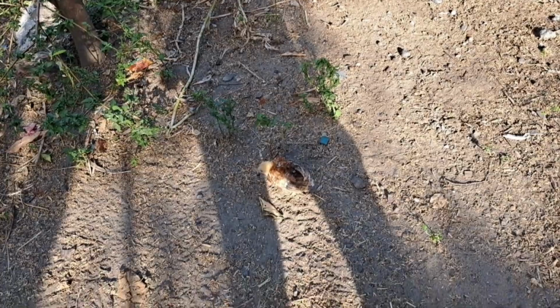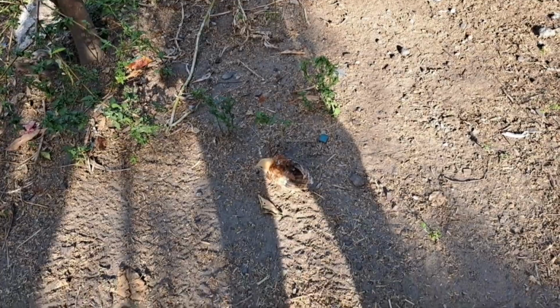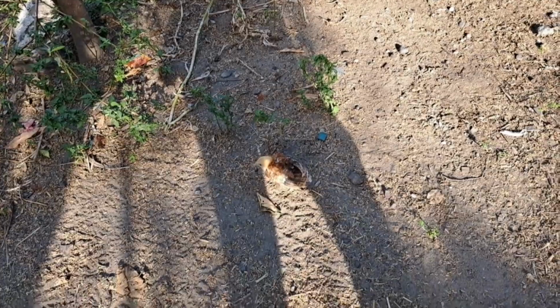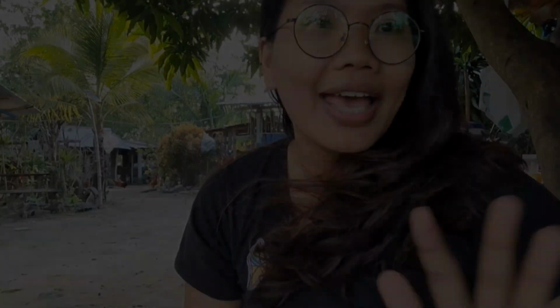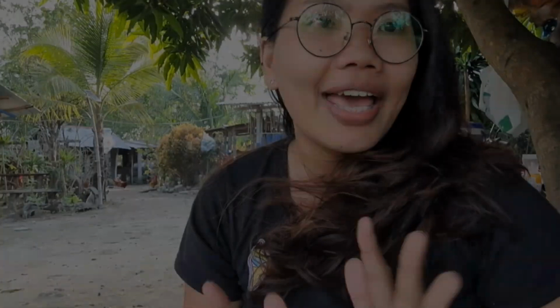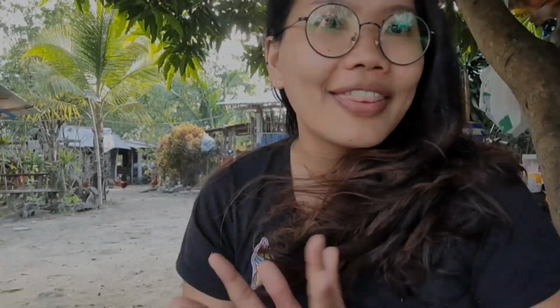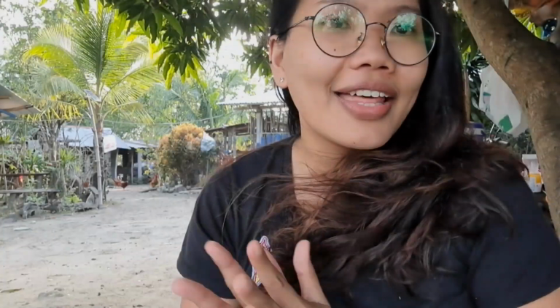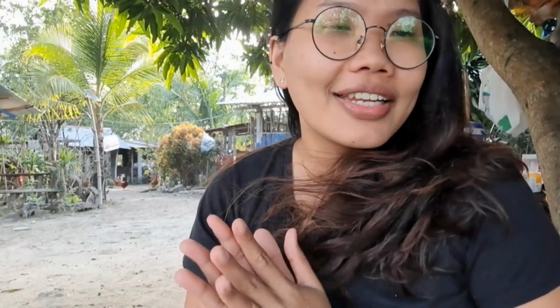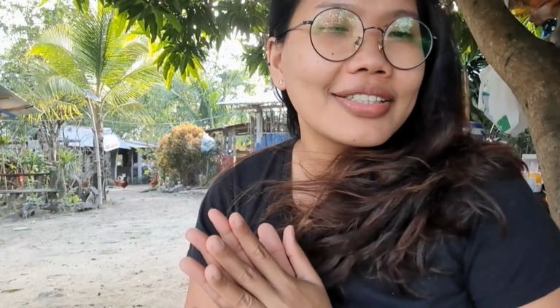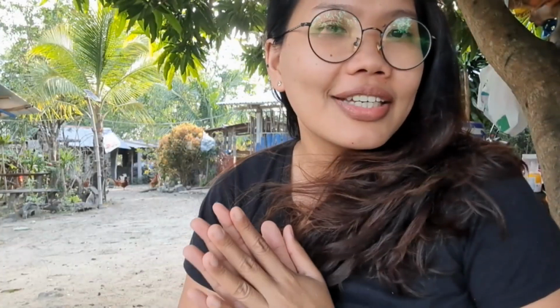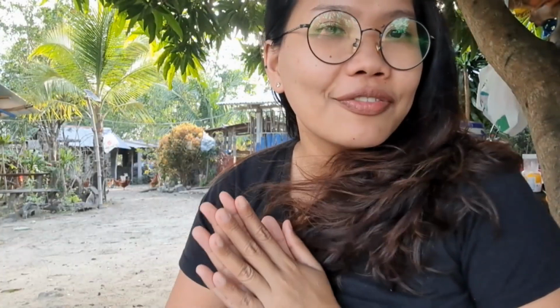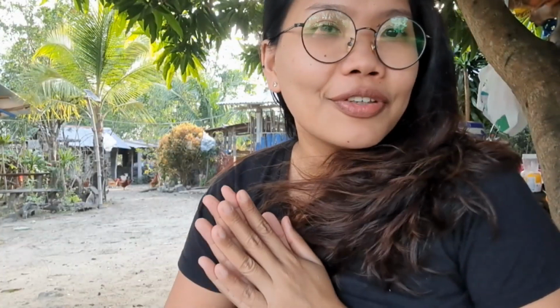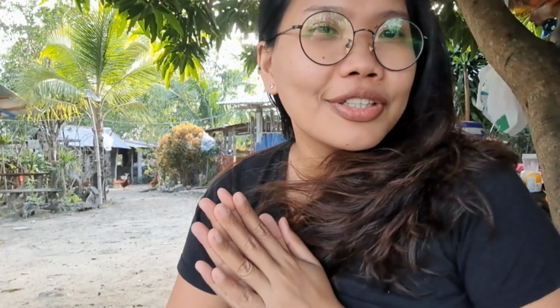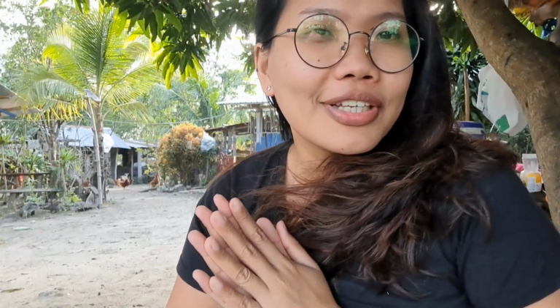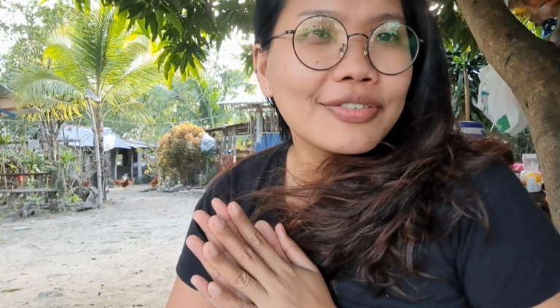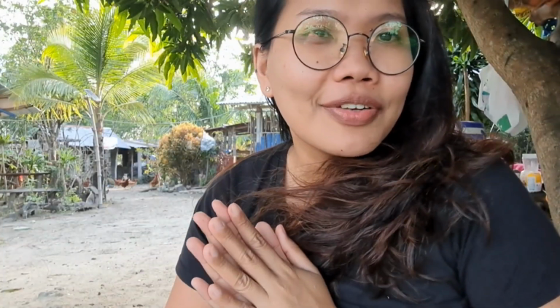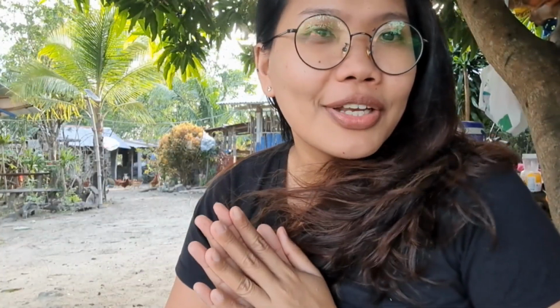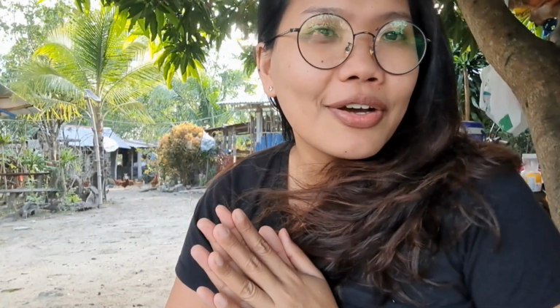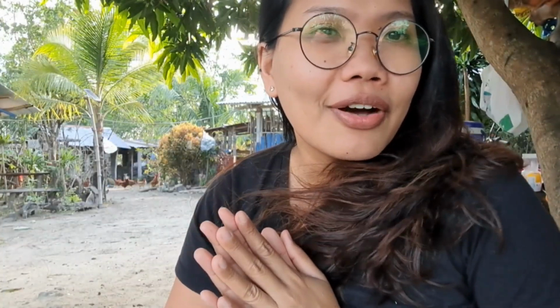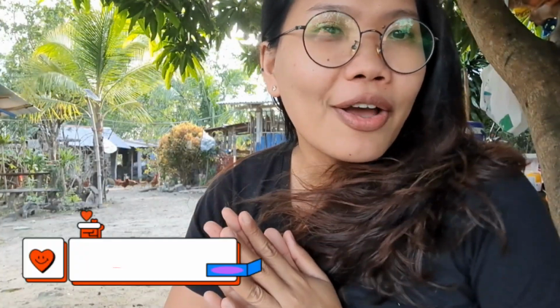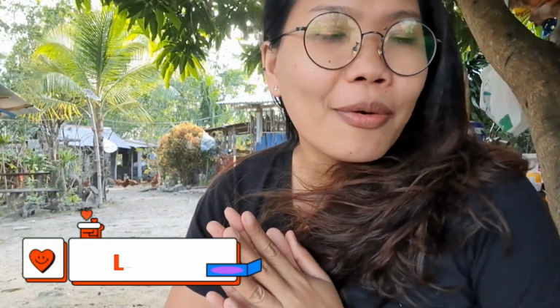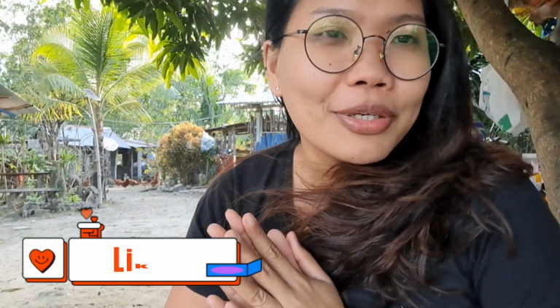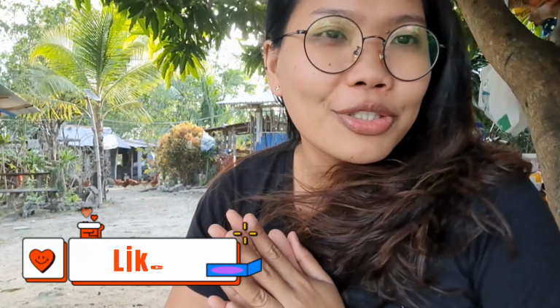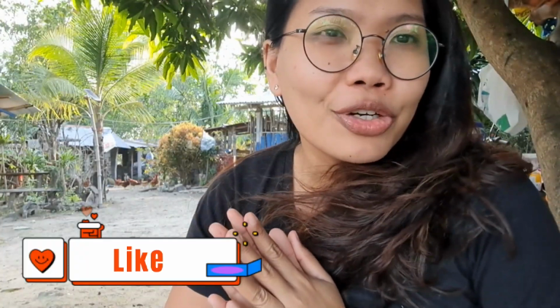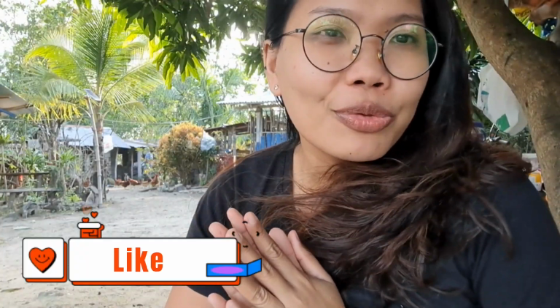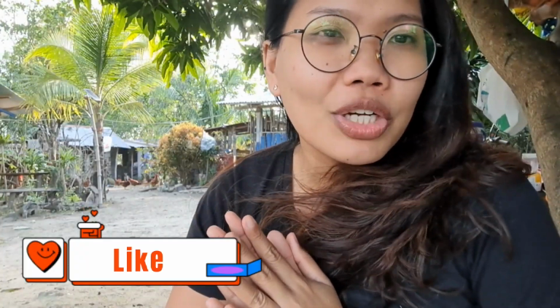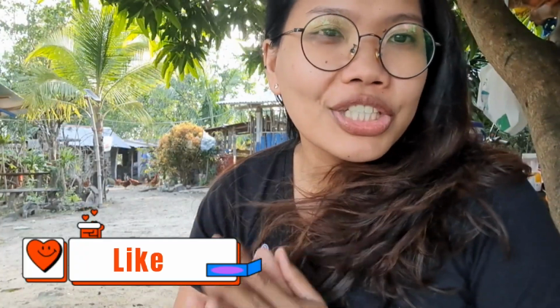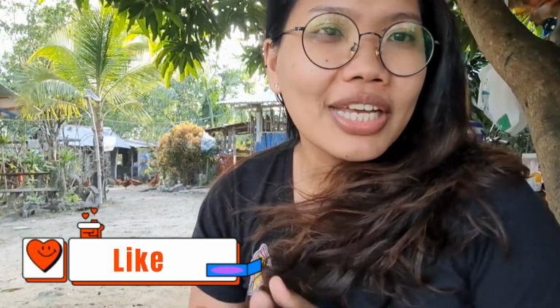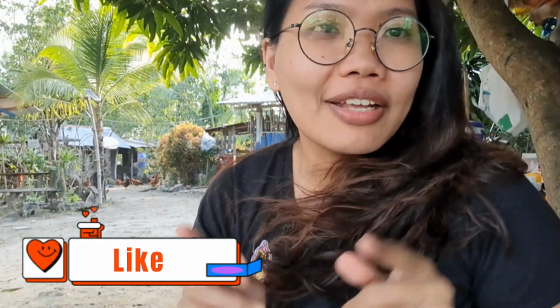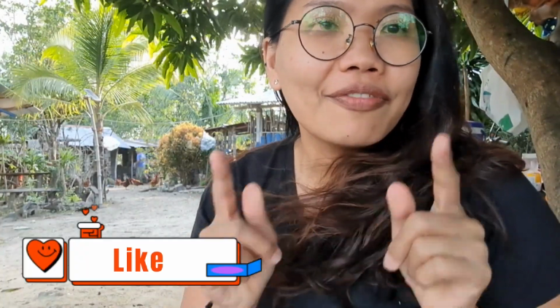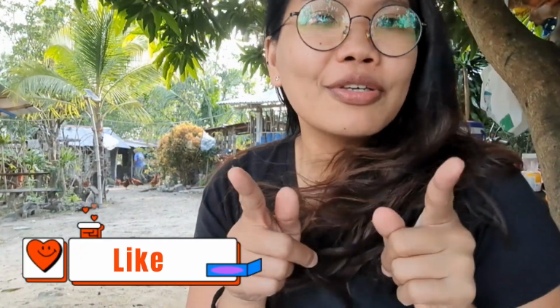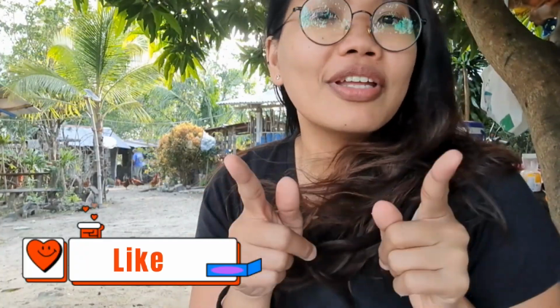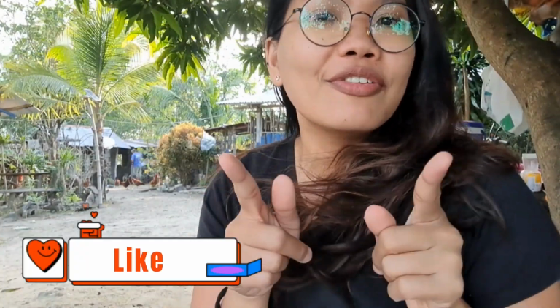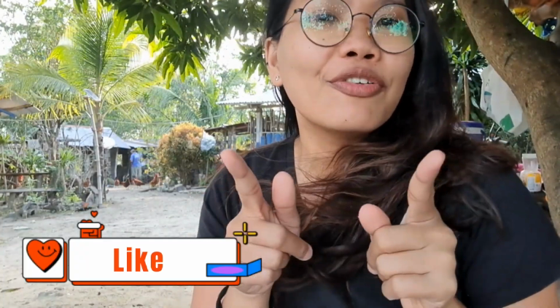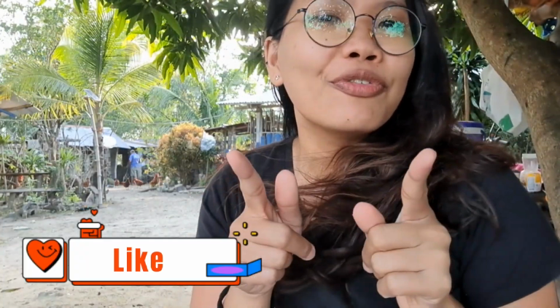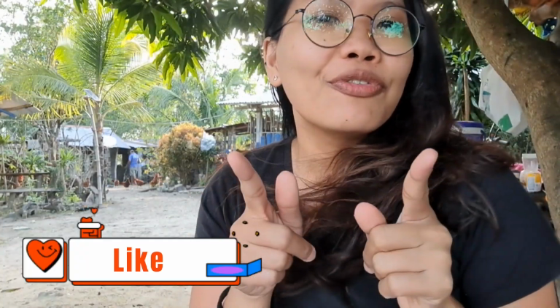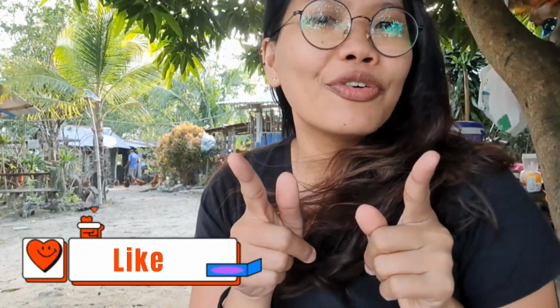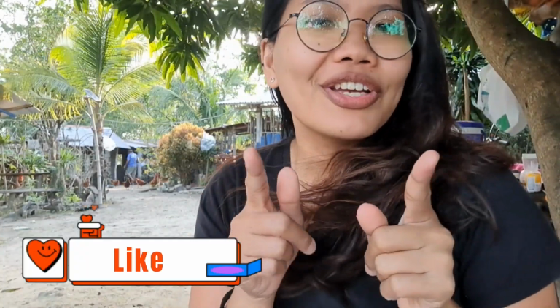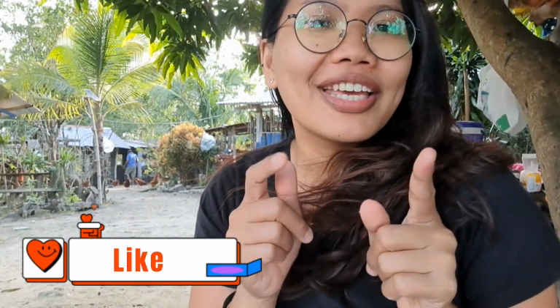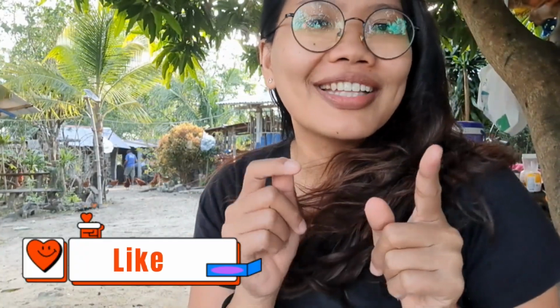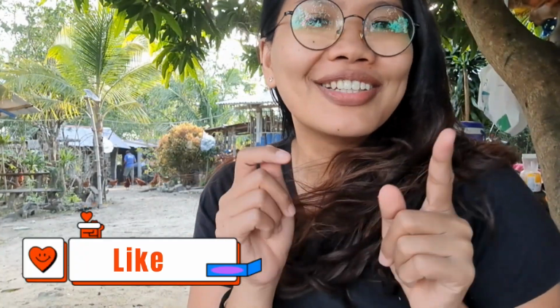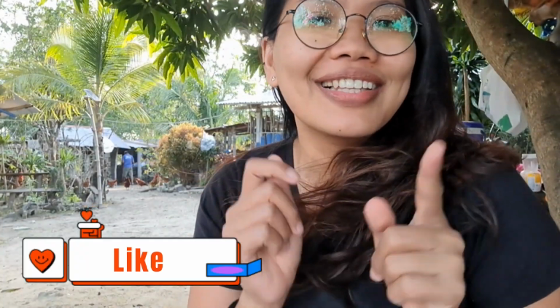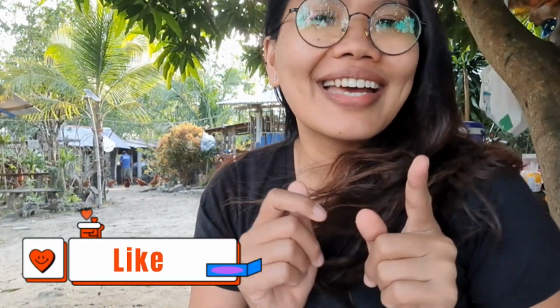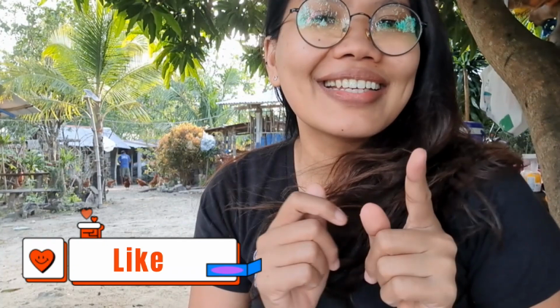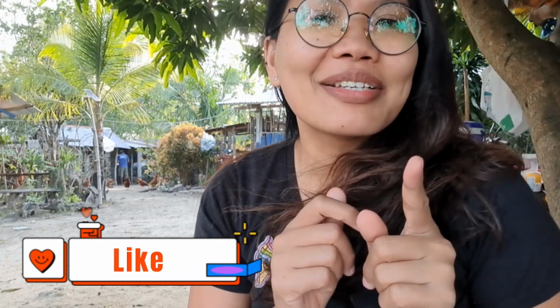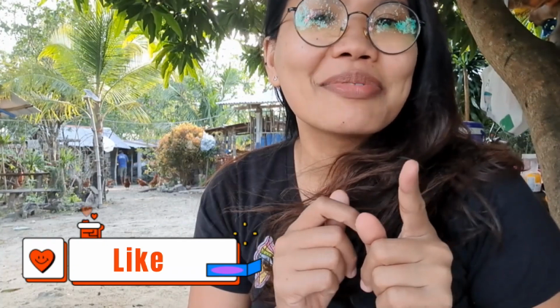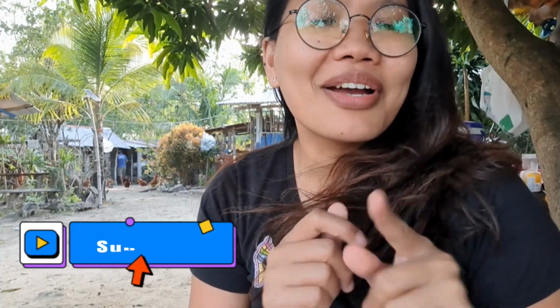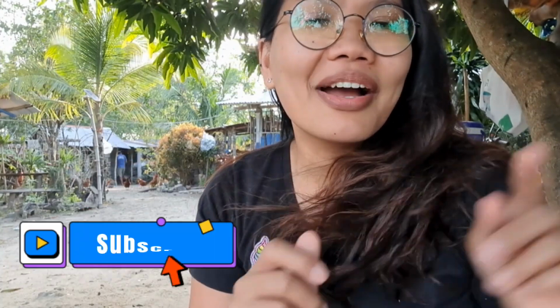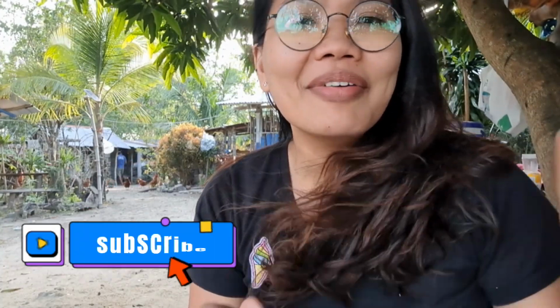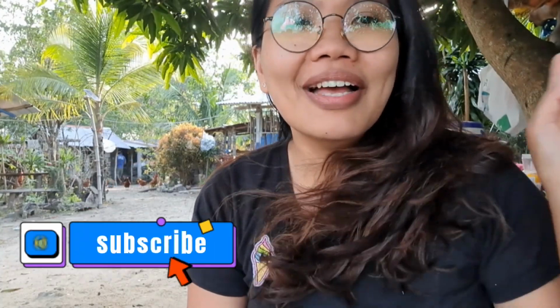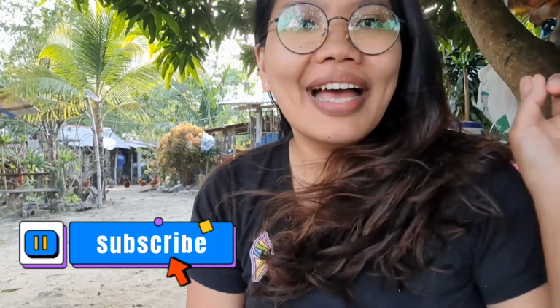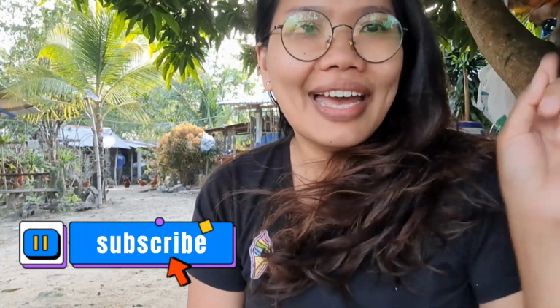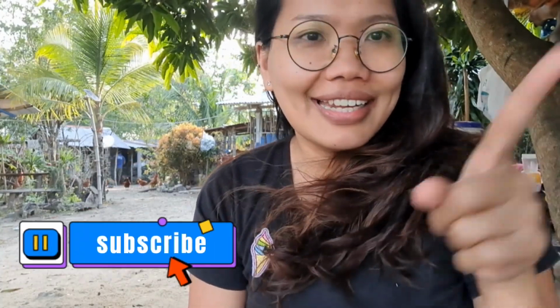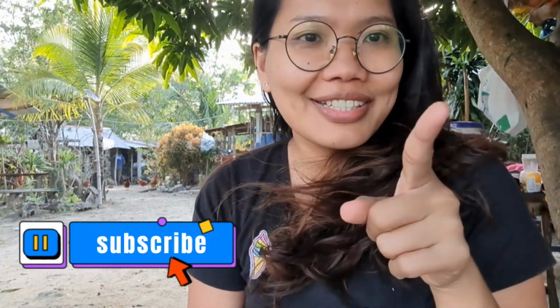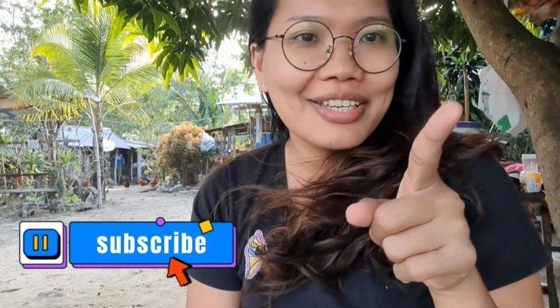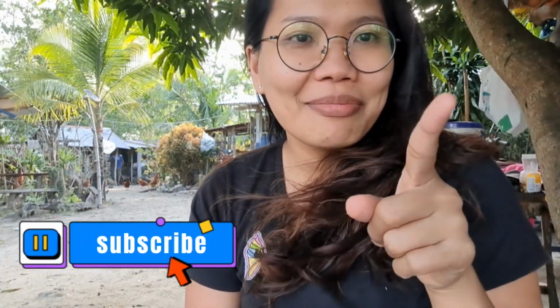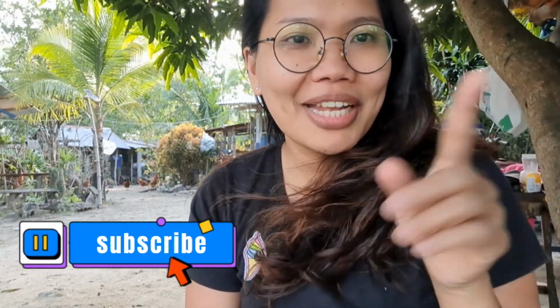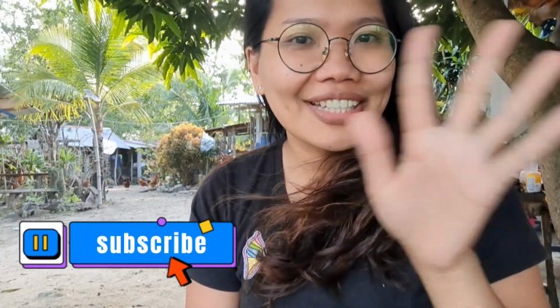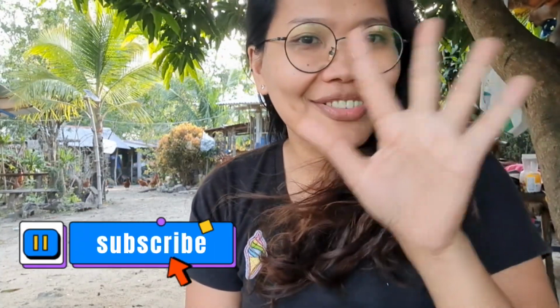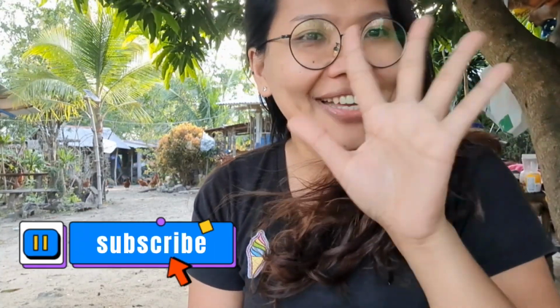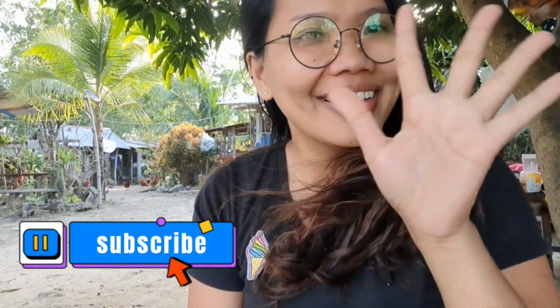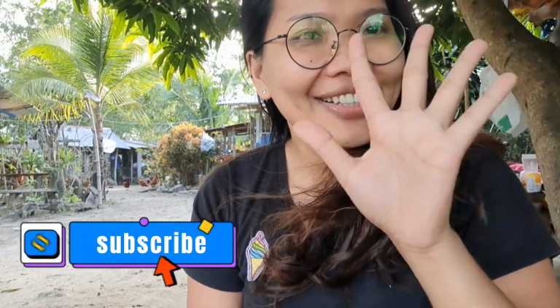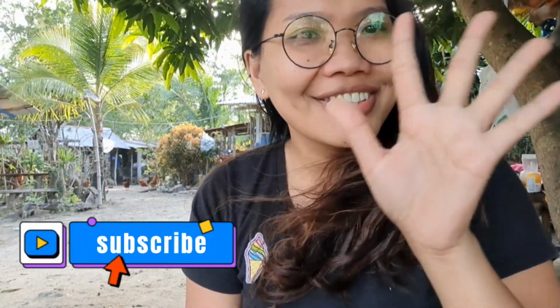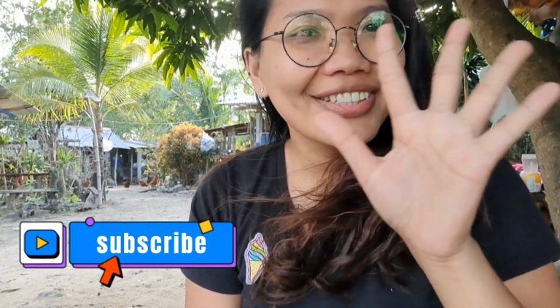And that is it for today's video! I hope you enjoyed watching. If you did, don't forget to like and subscribe, and I'll see you in my next one — tschüss!